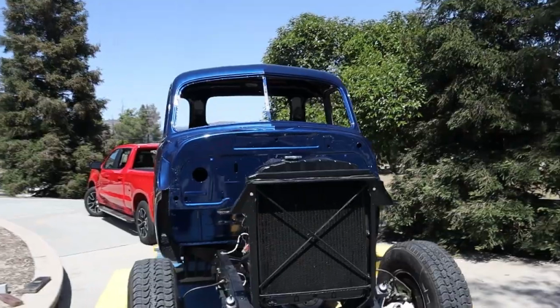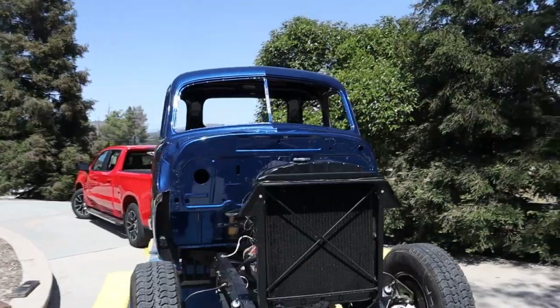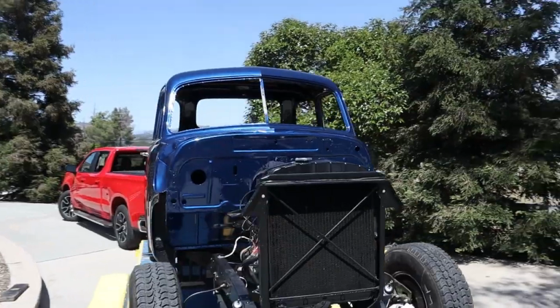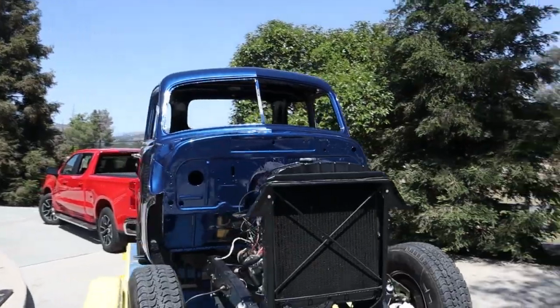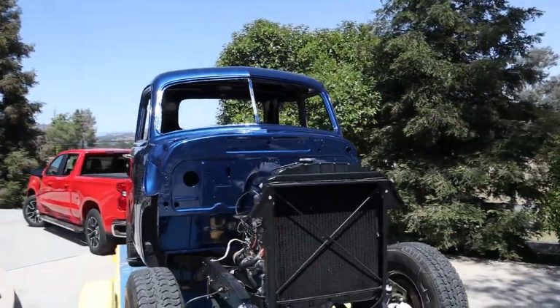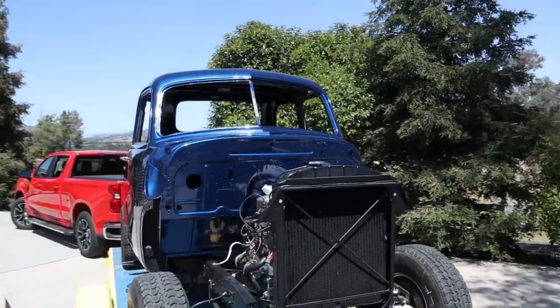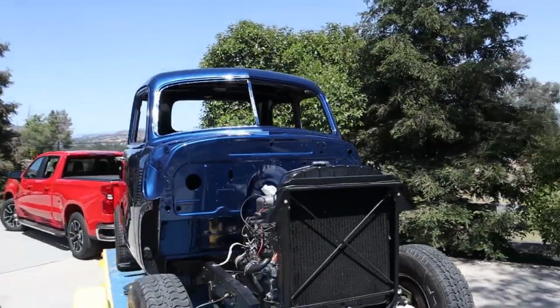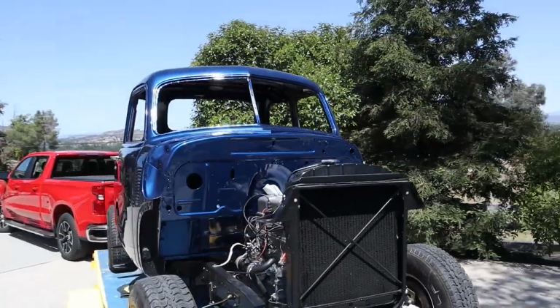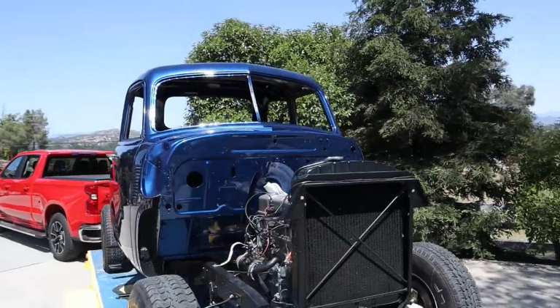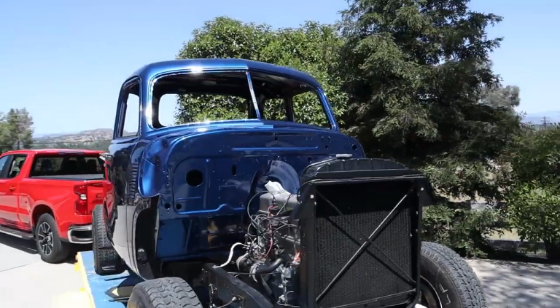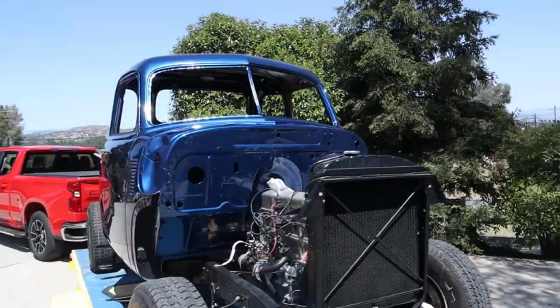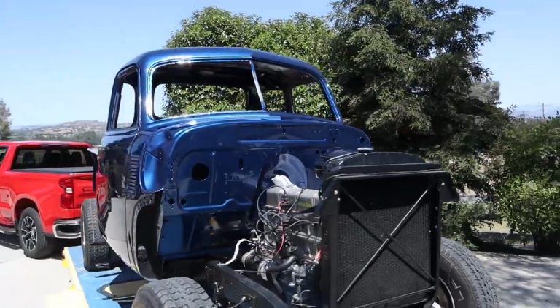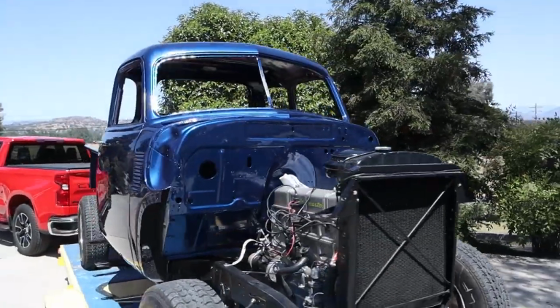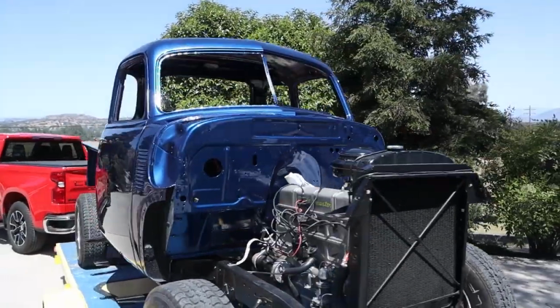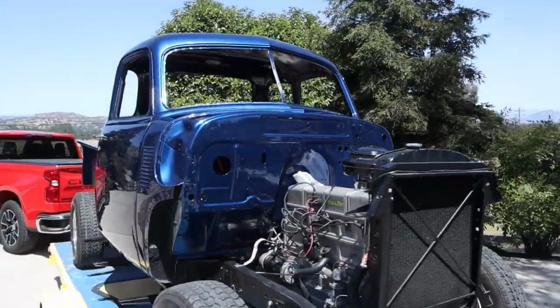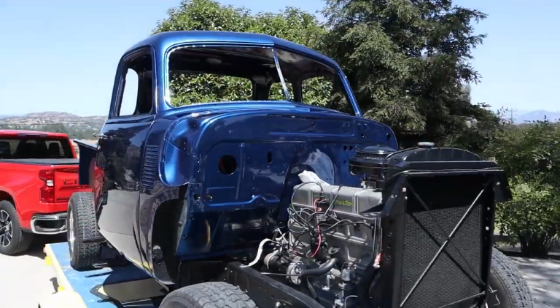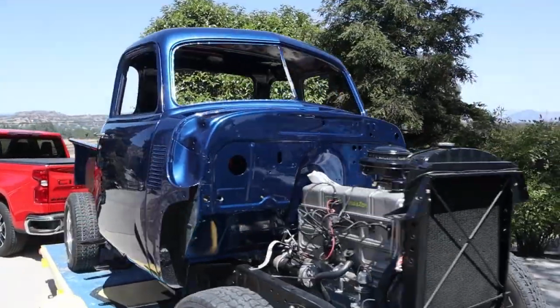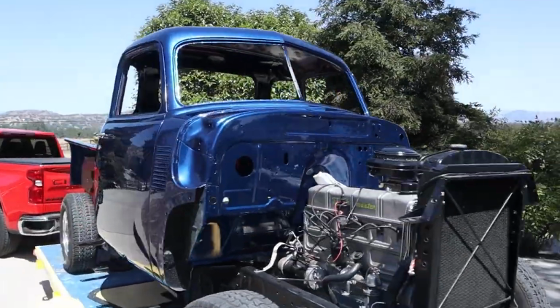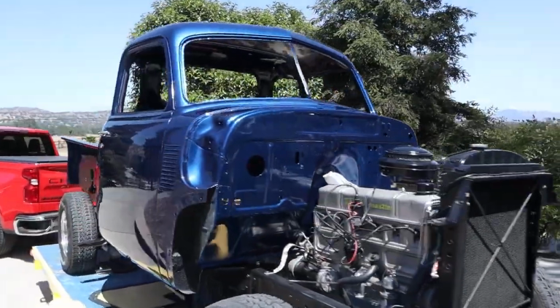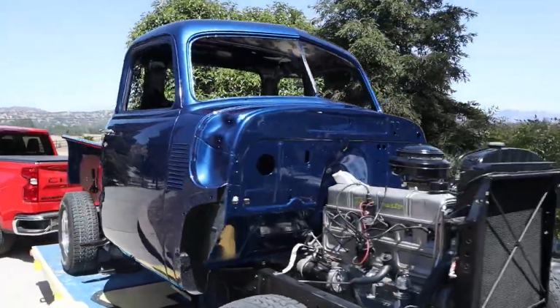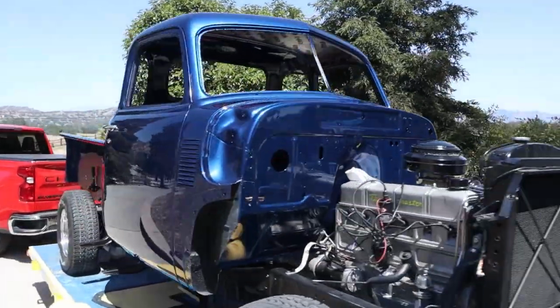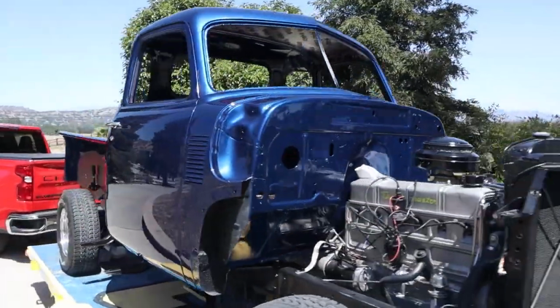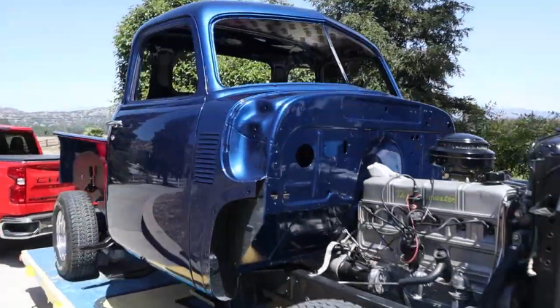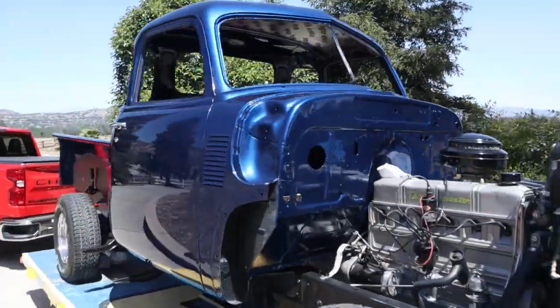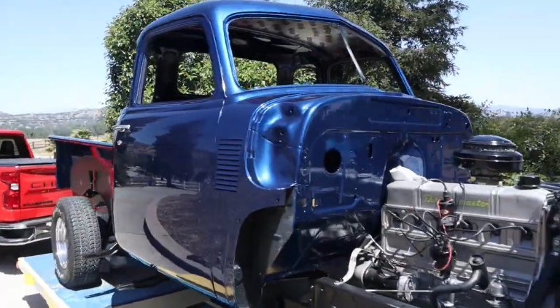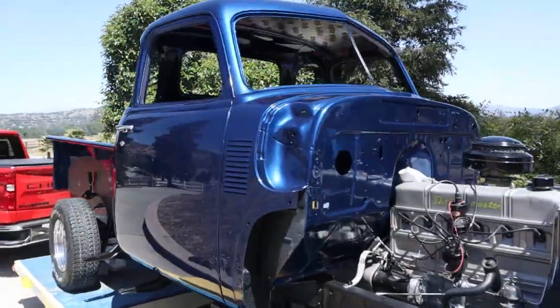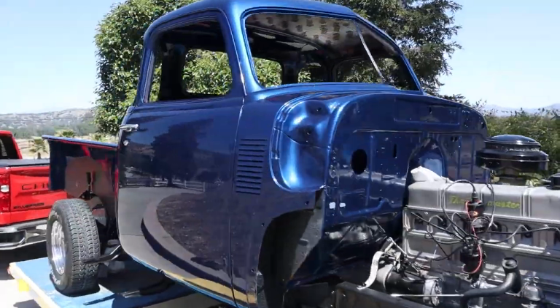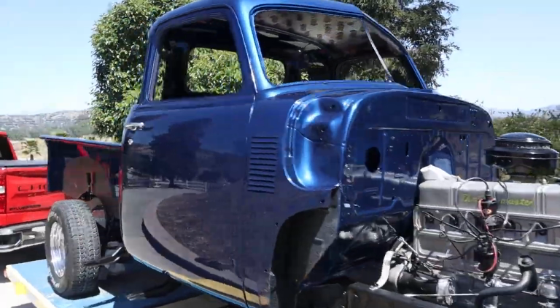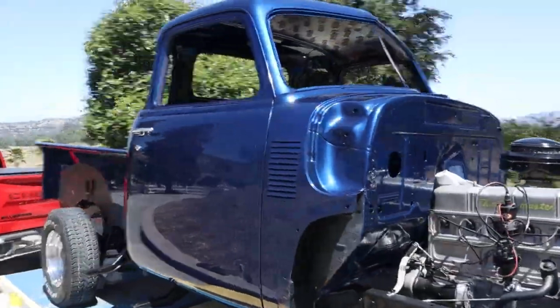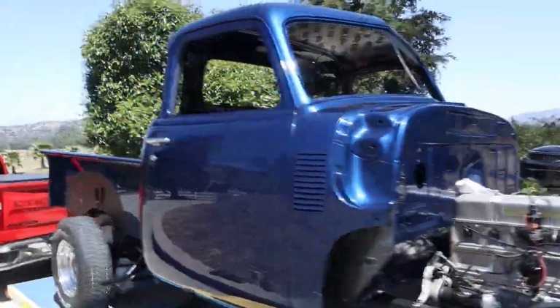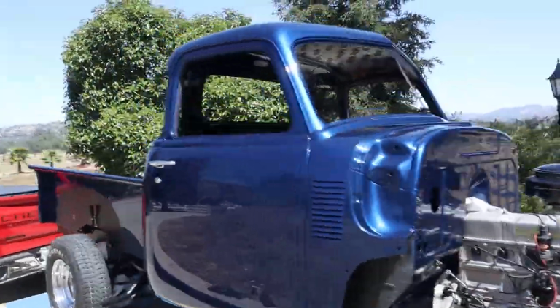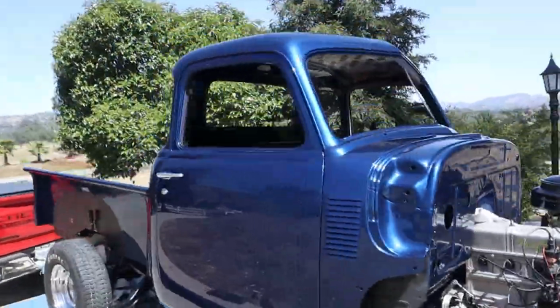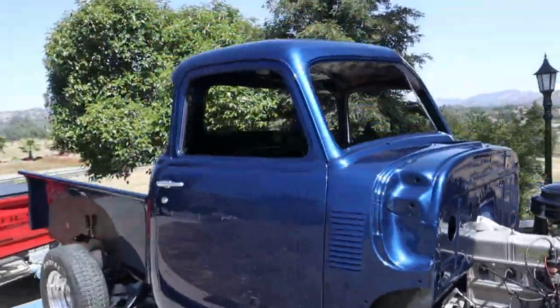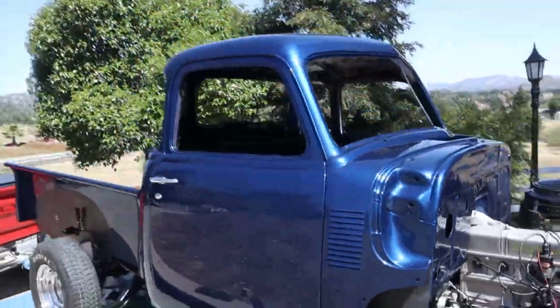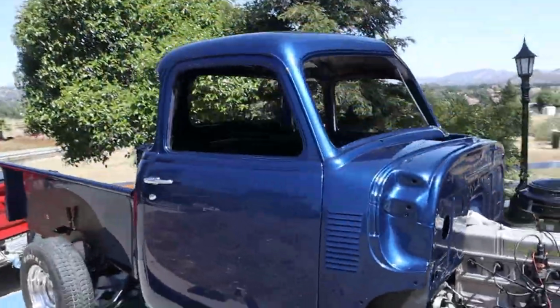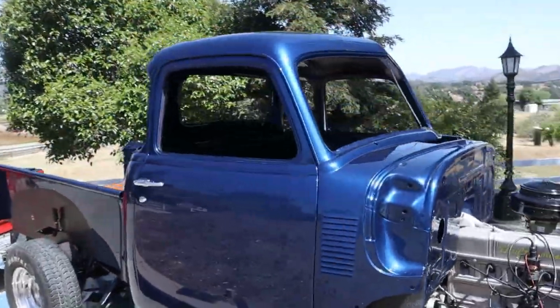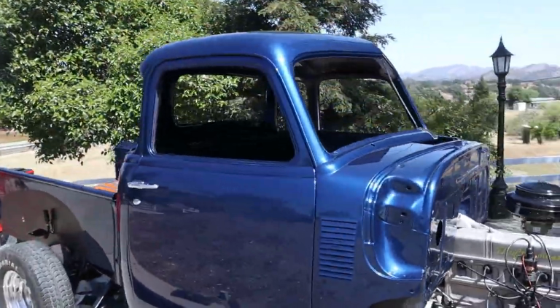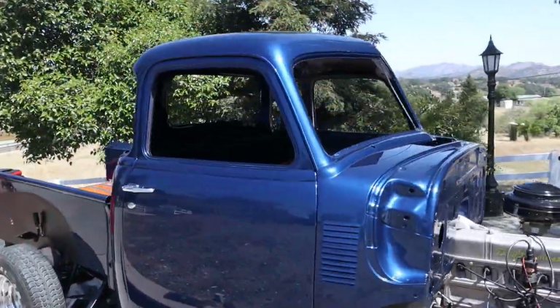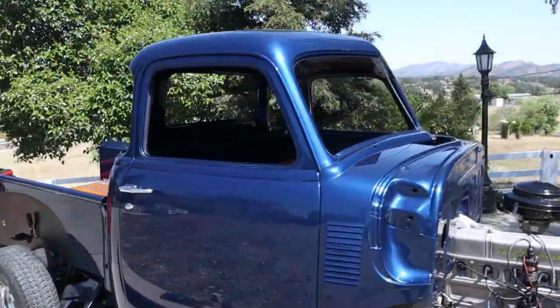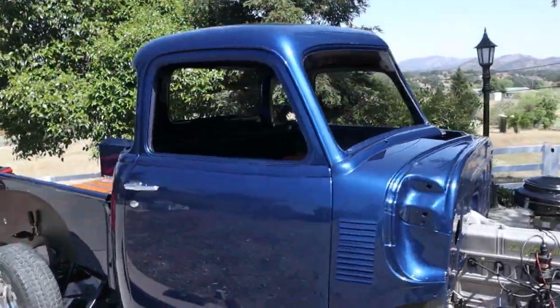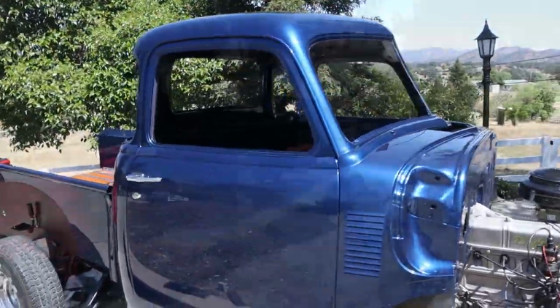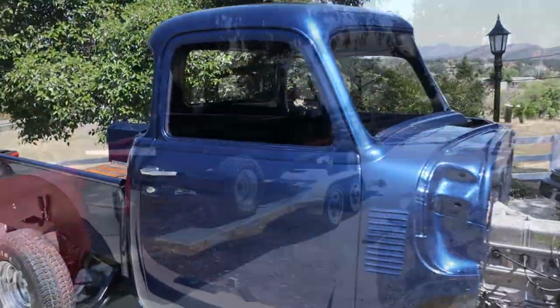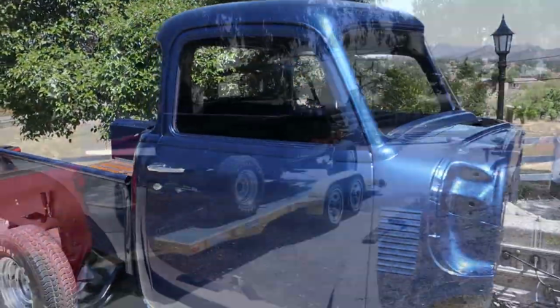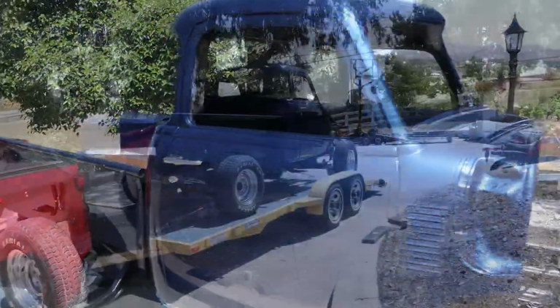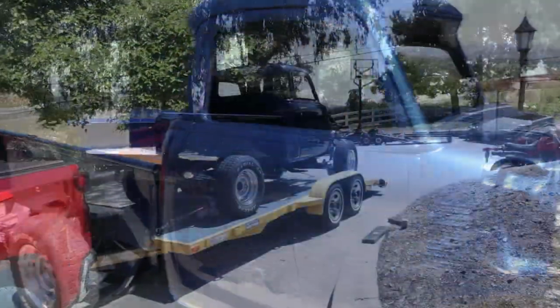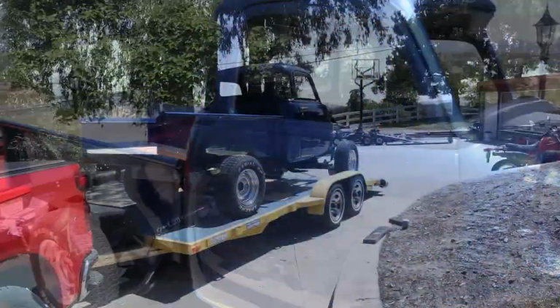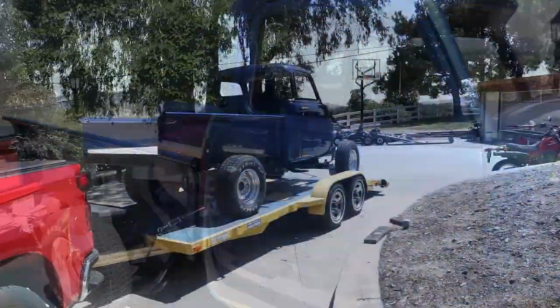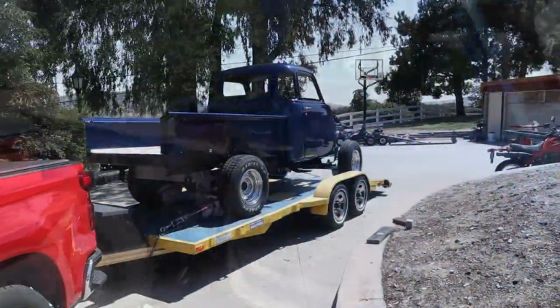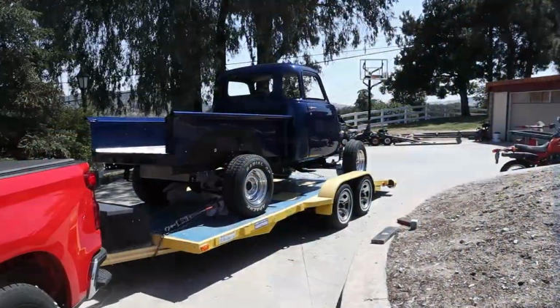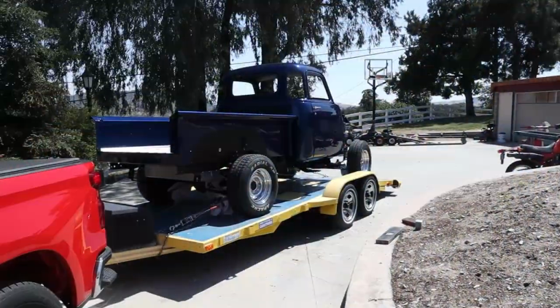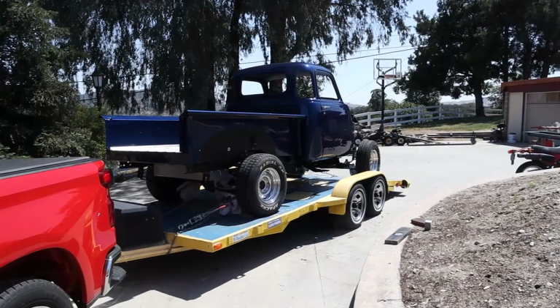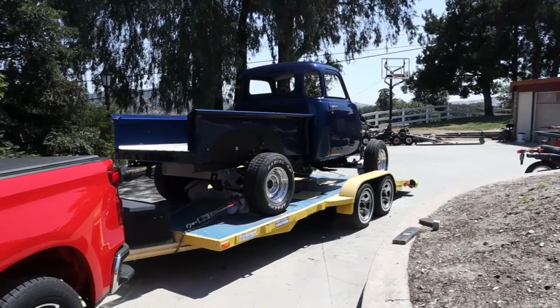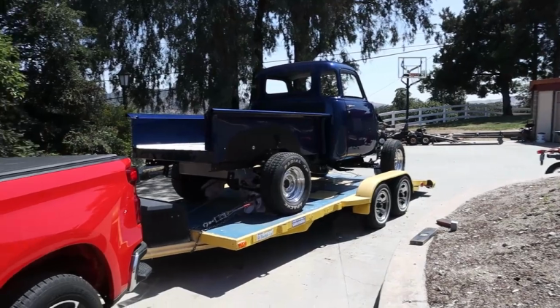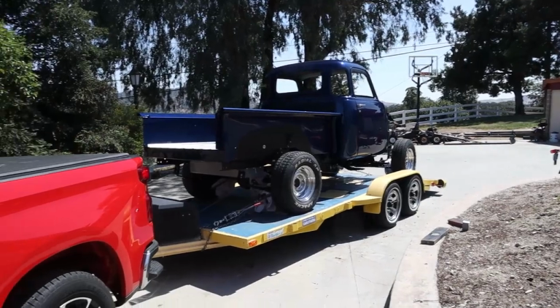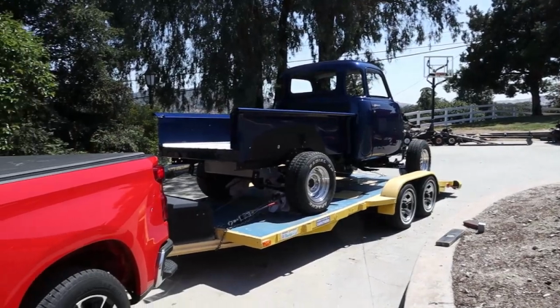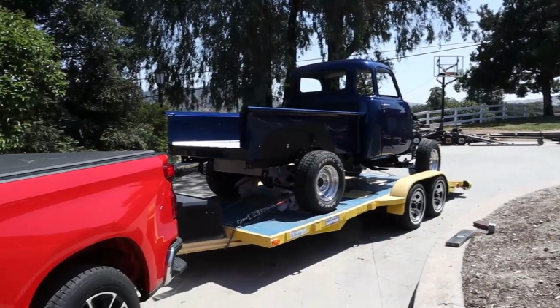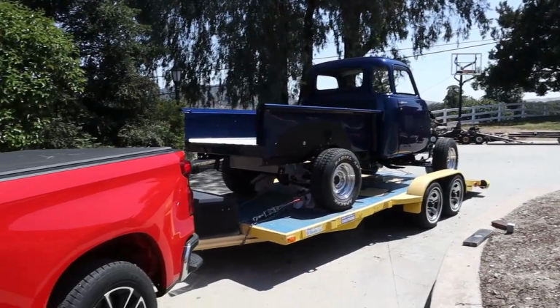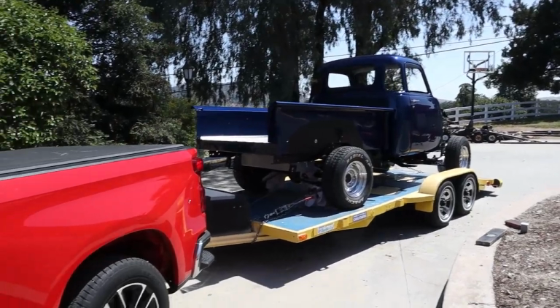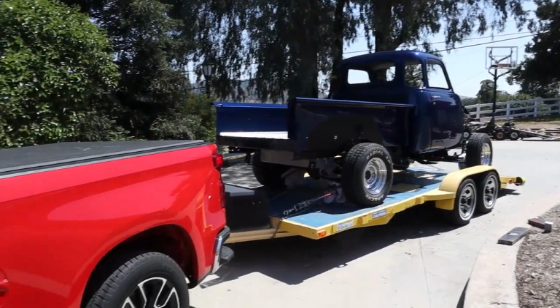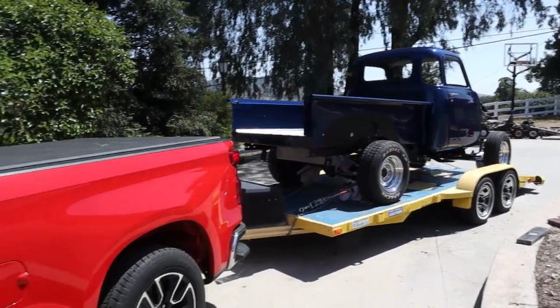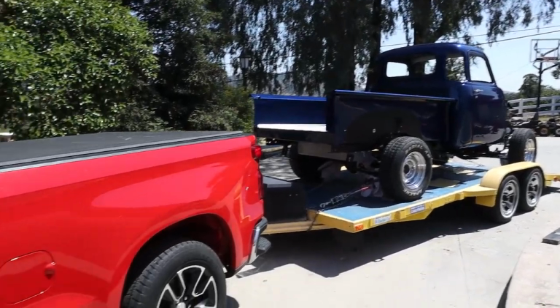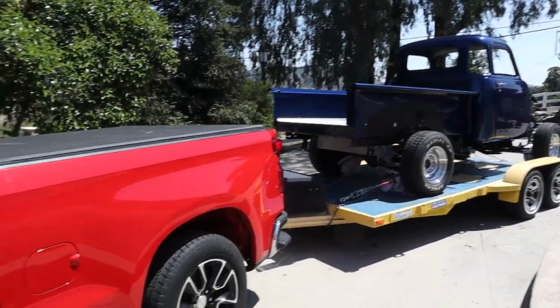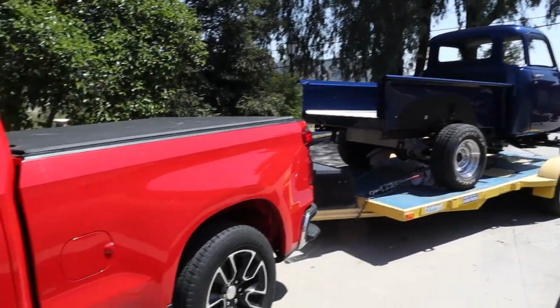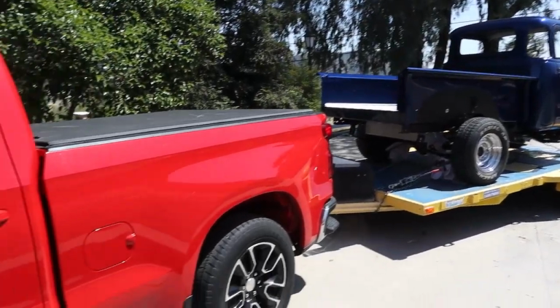We're about to take this back to the owner and let Tim get to work on the truck. It's been fun working on it and it will be back.